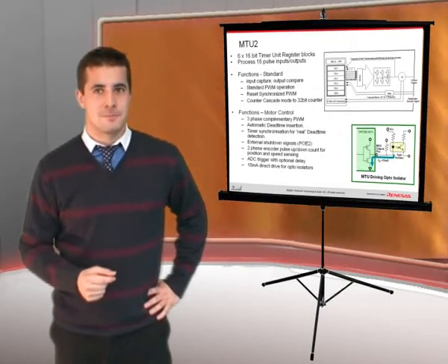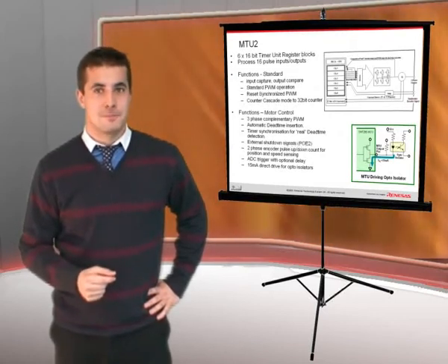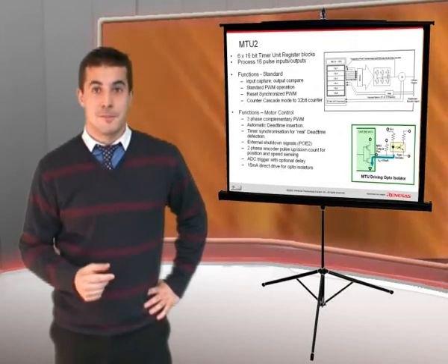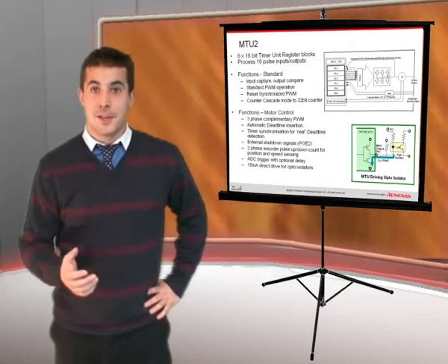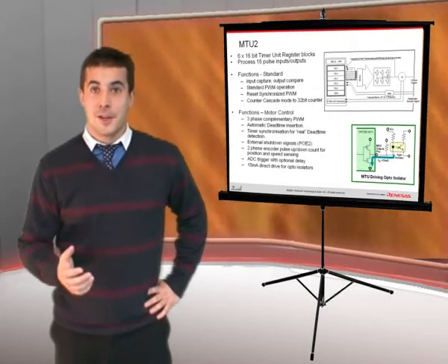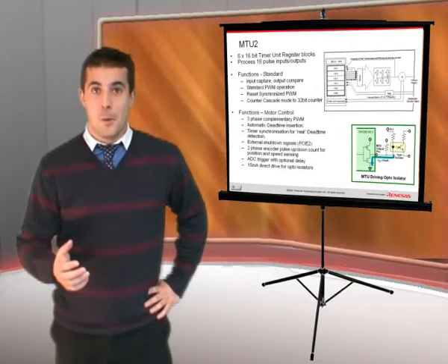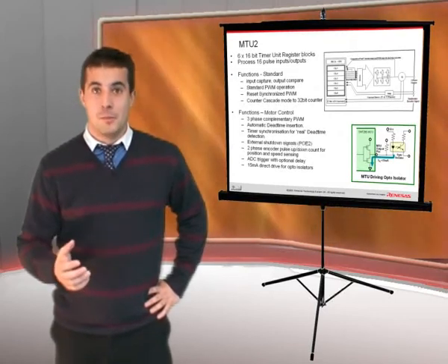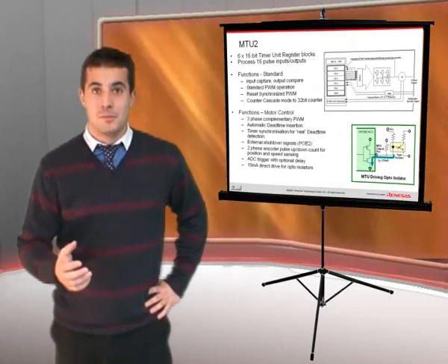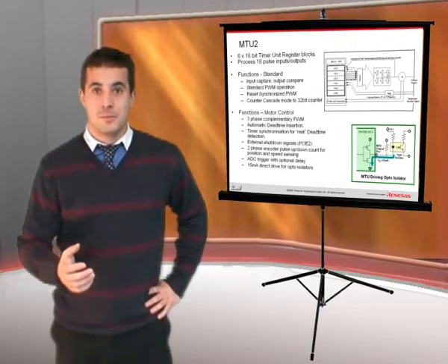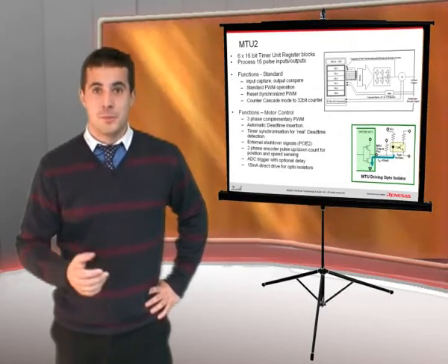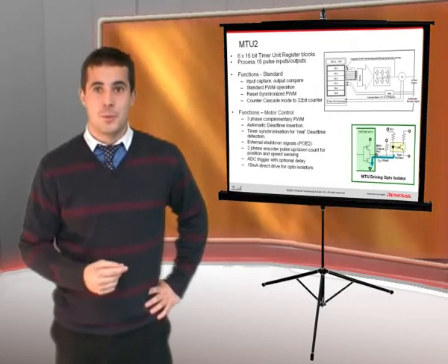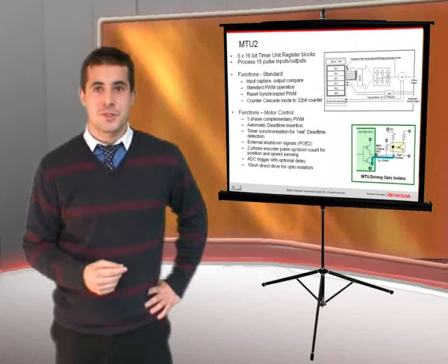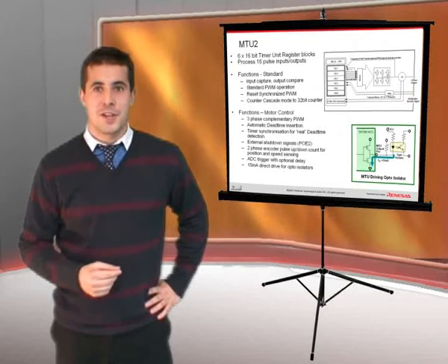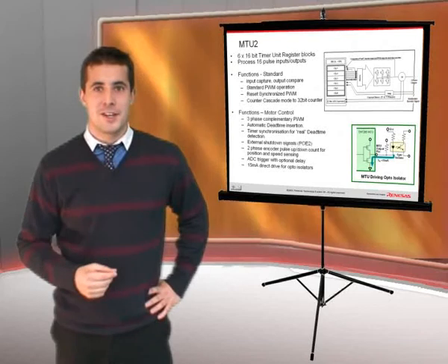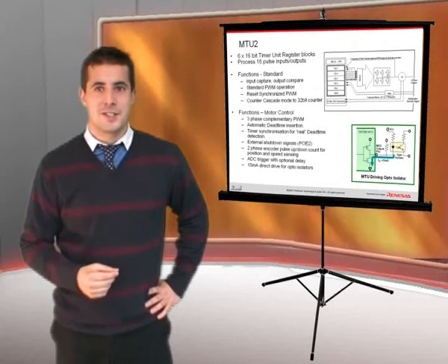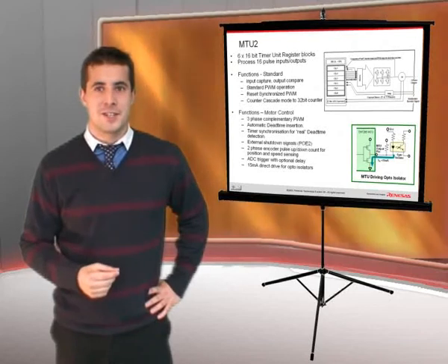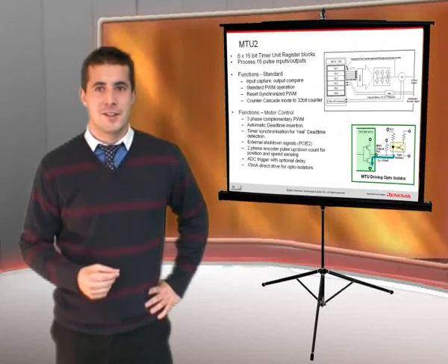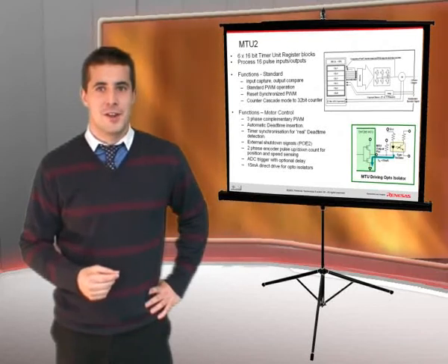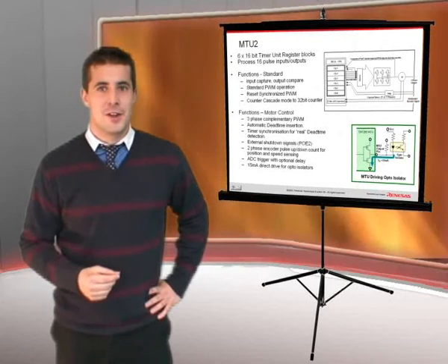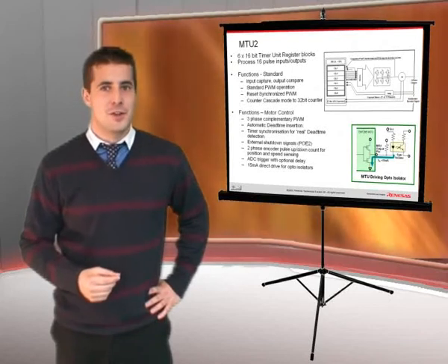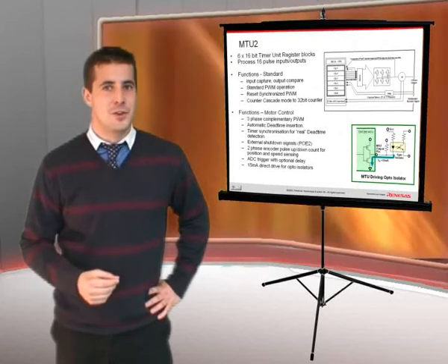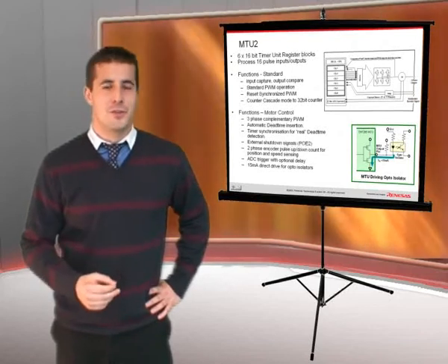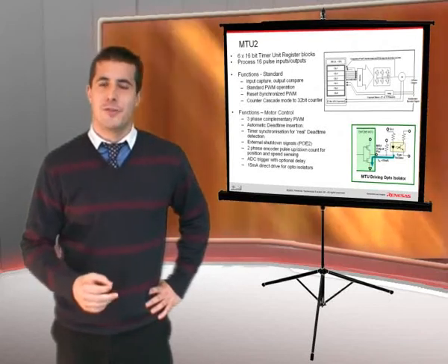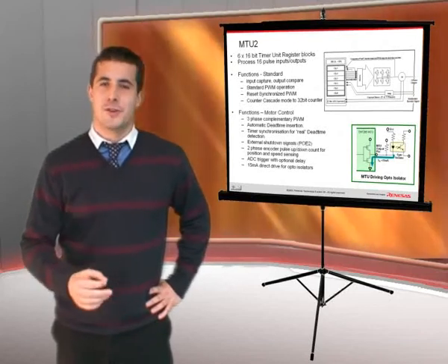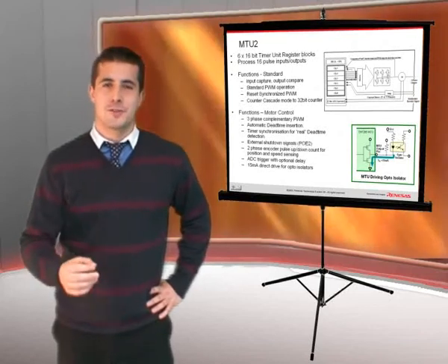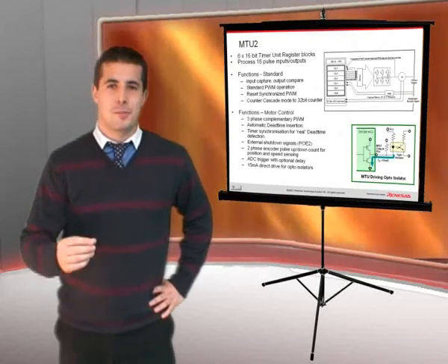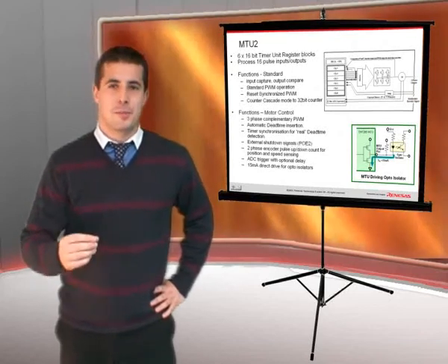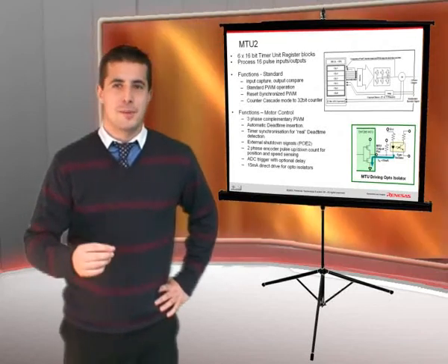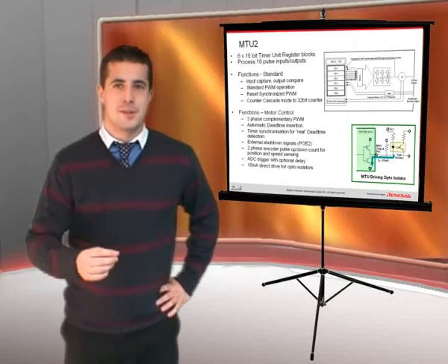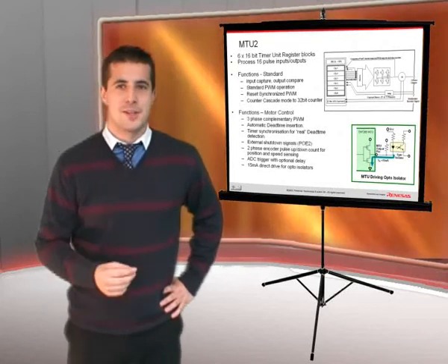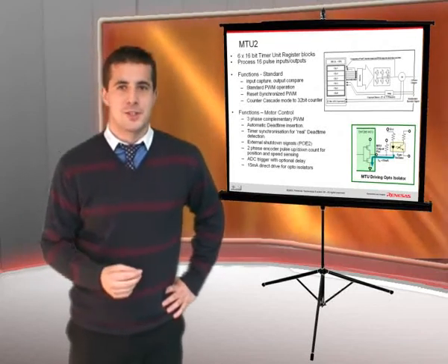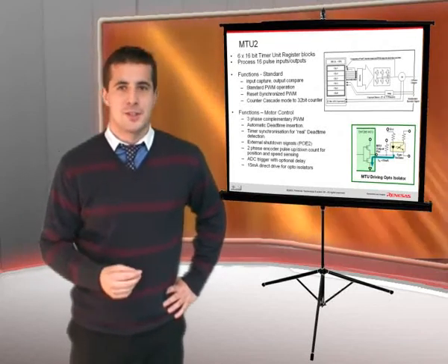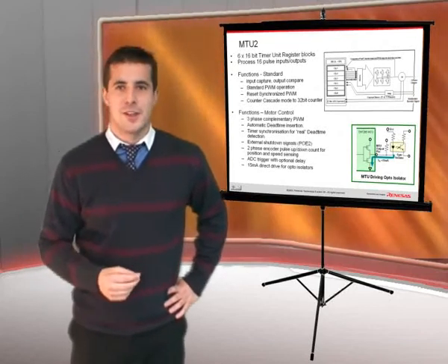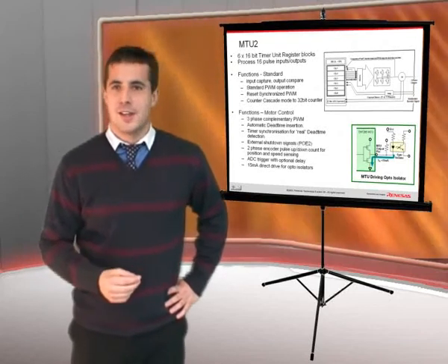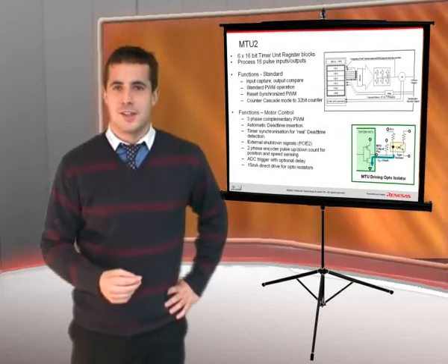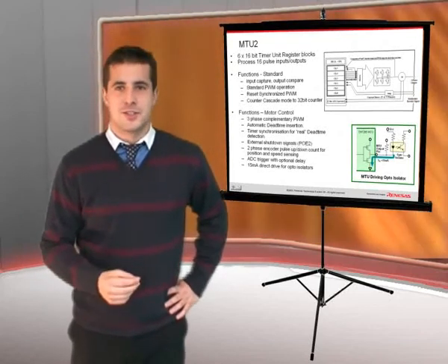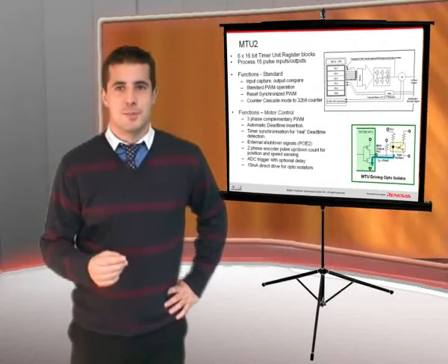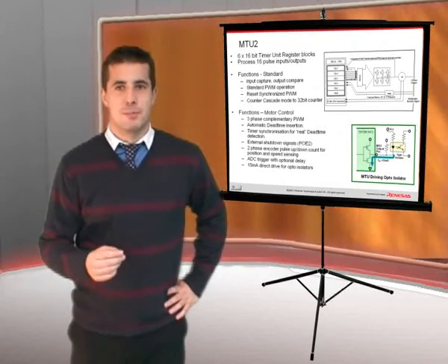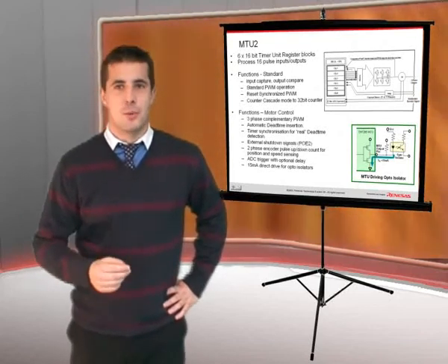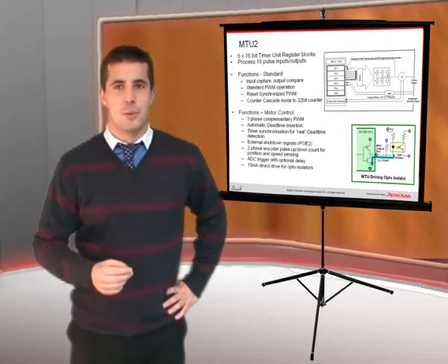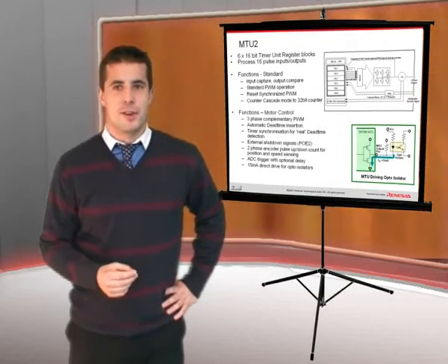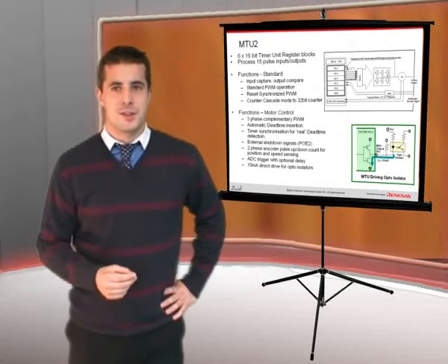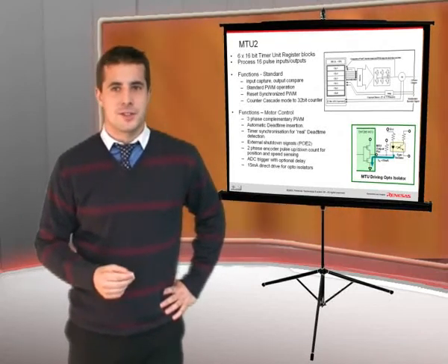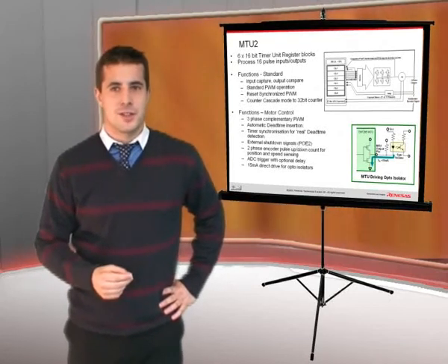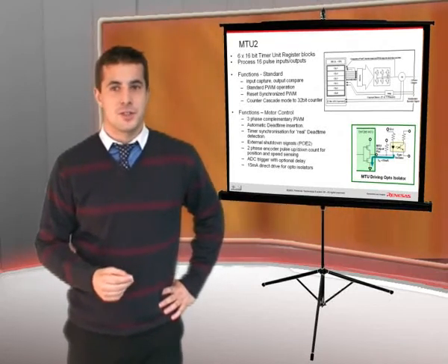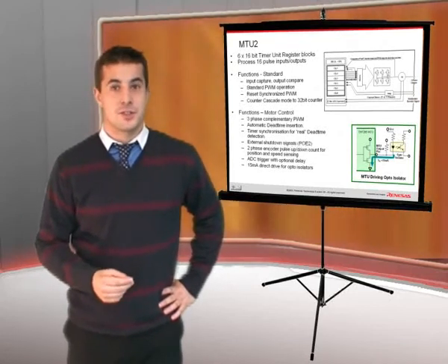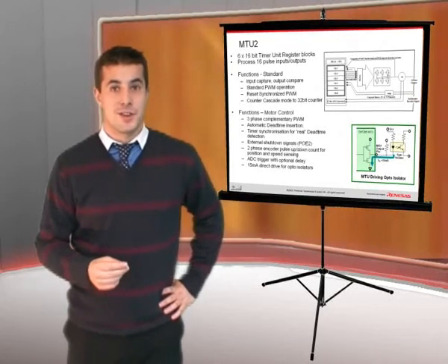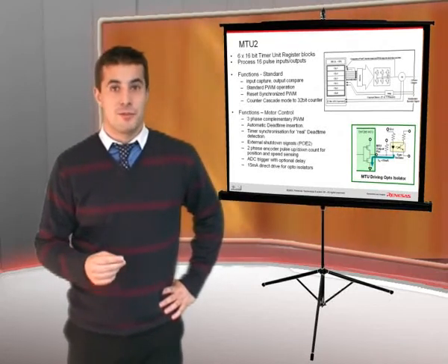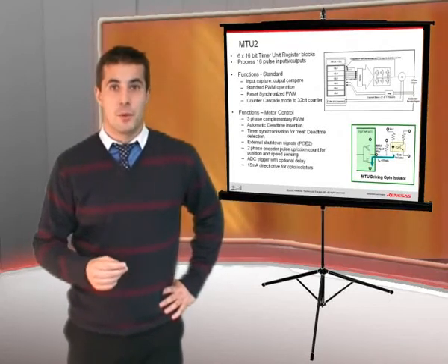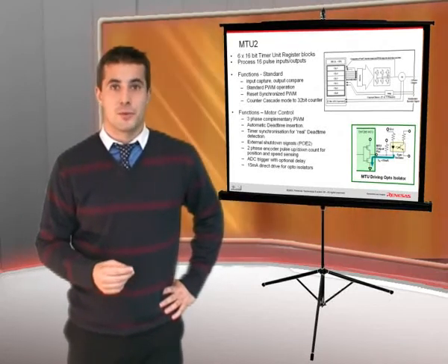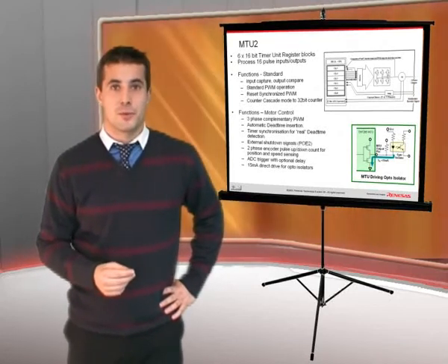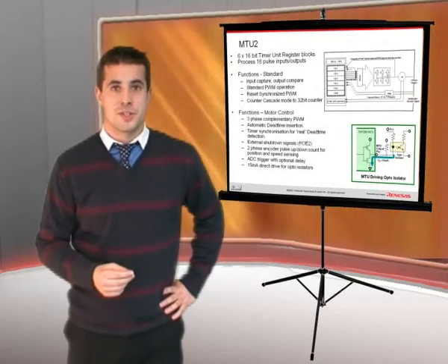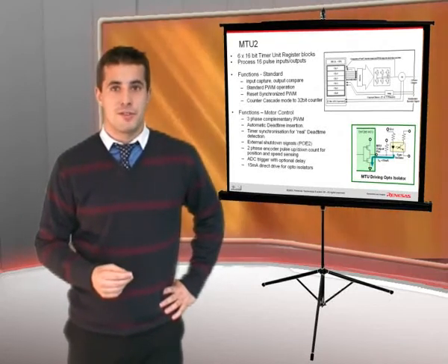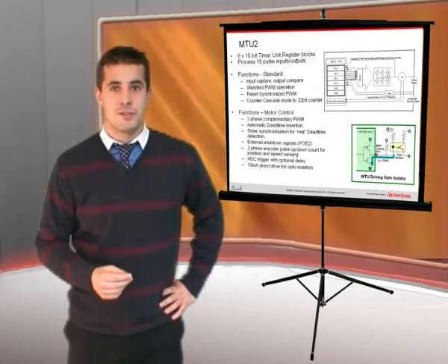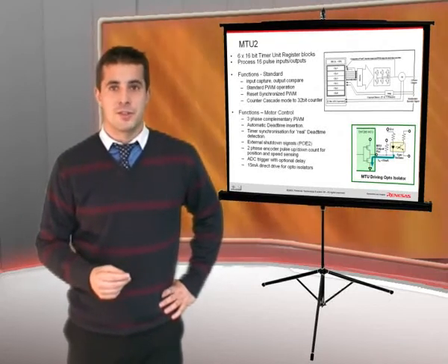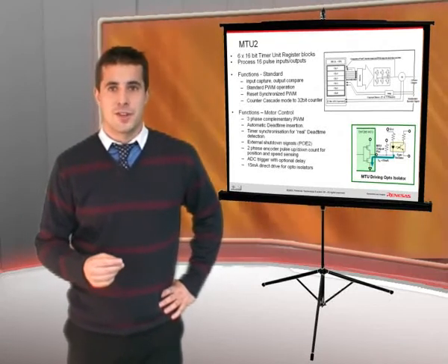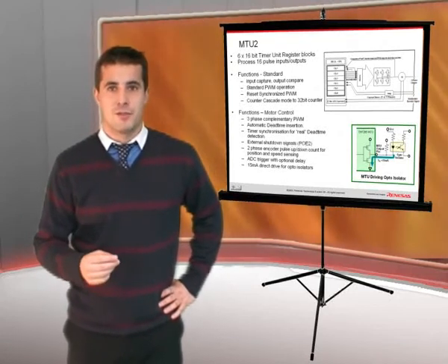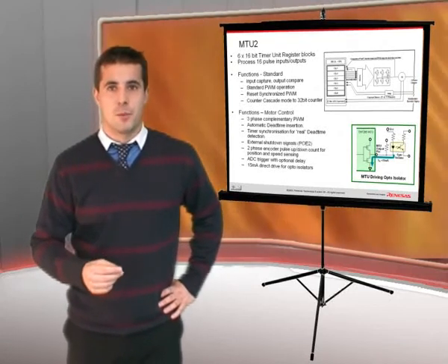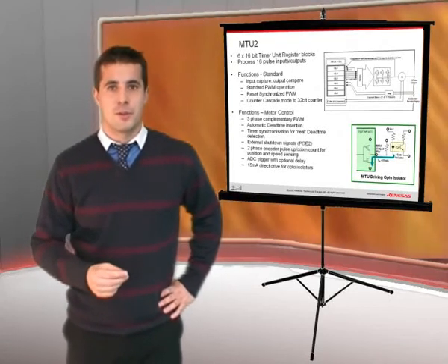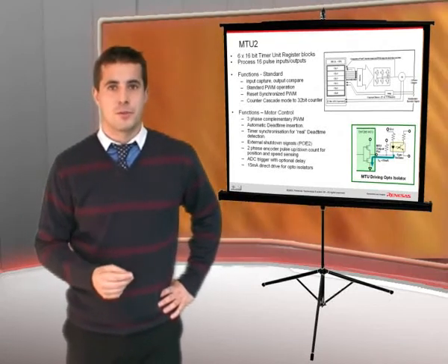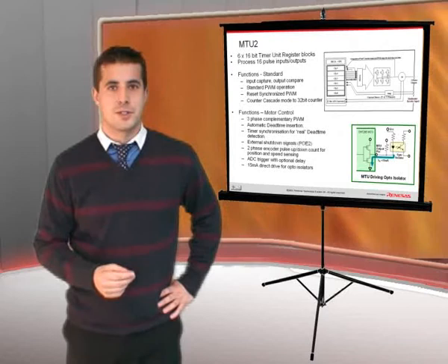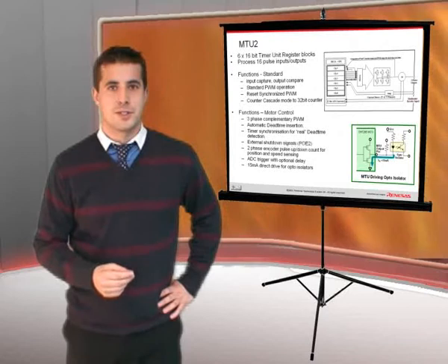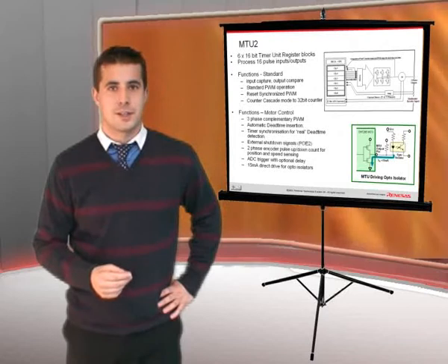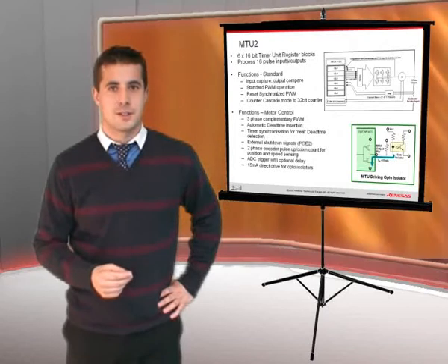Your inverter implementation is simple with the SH7137 and SH7136.